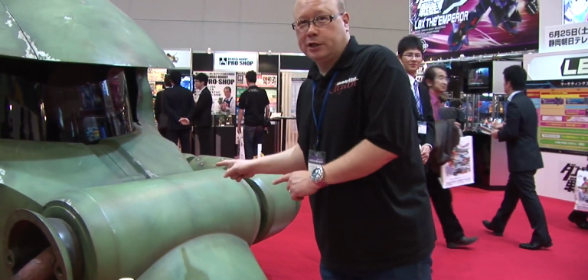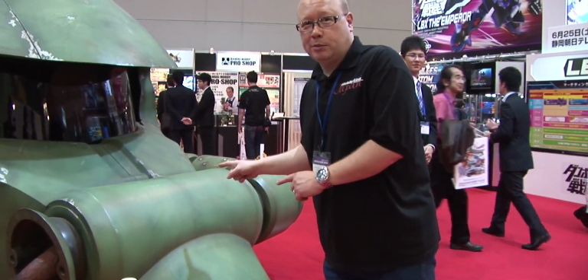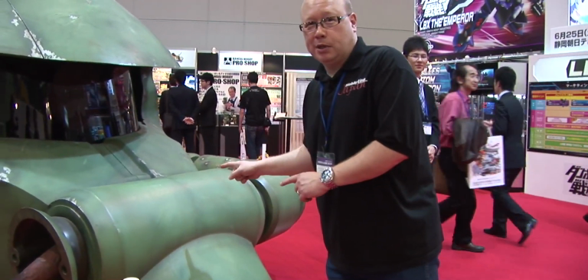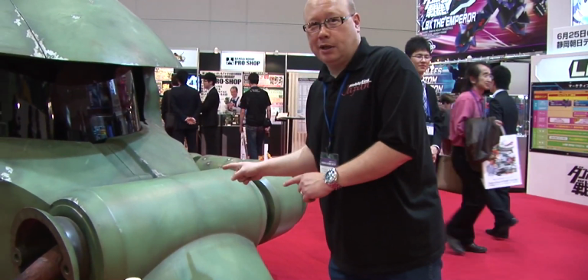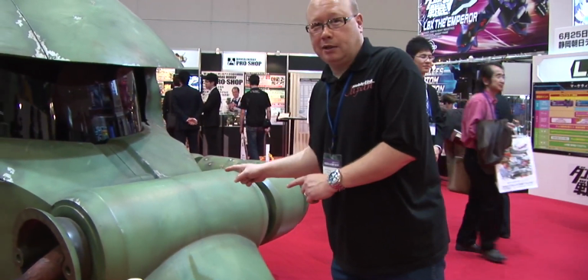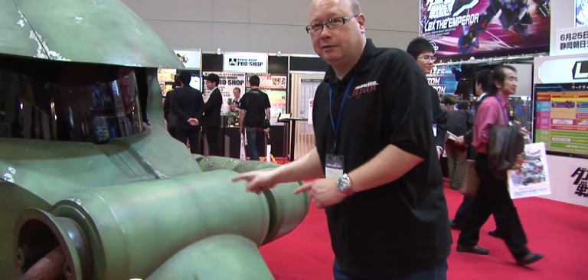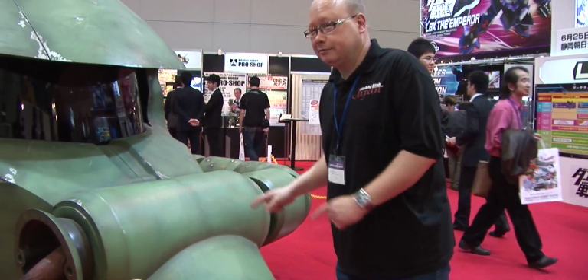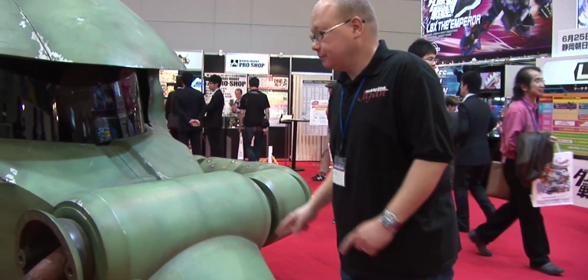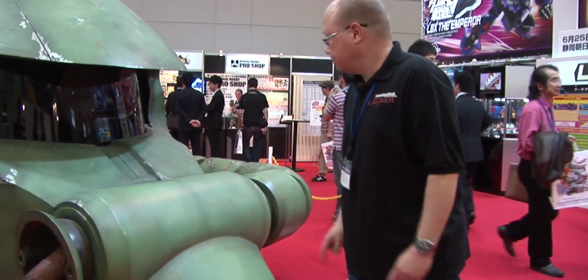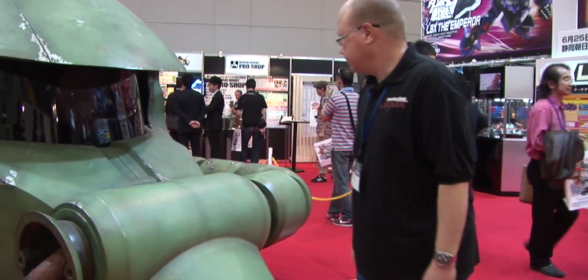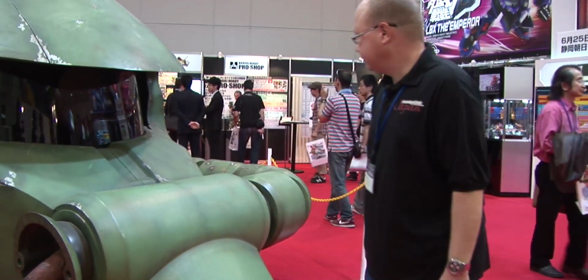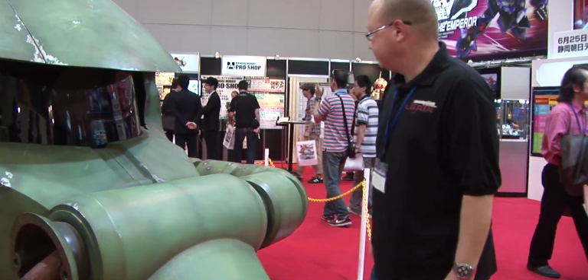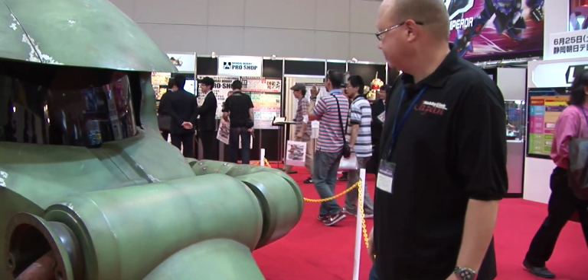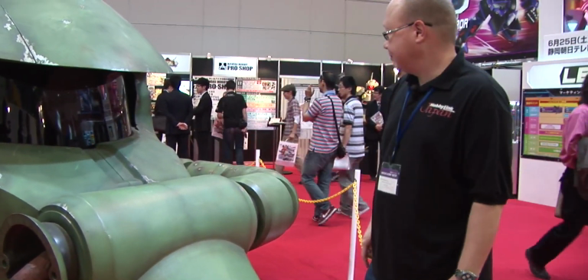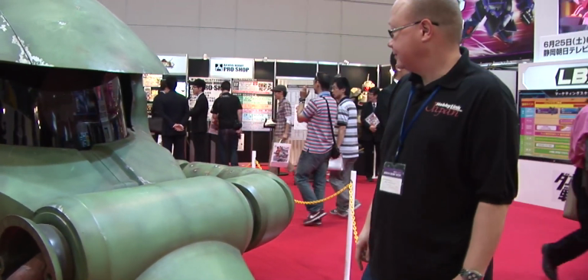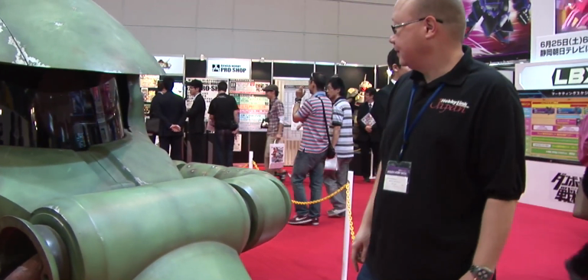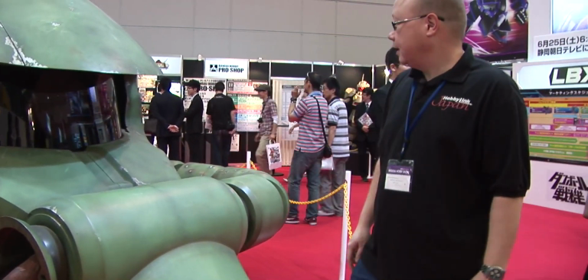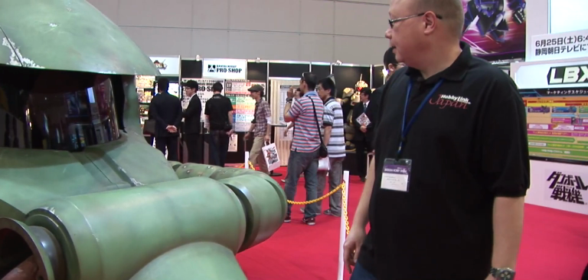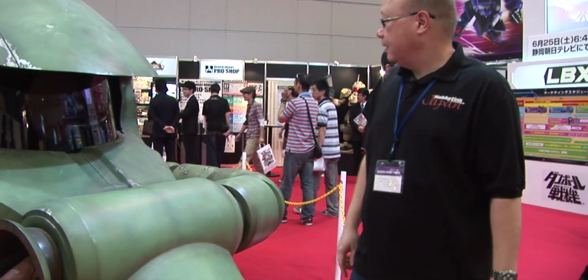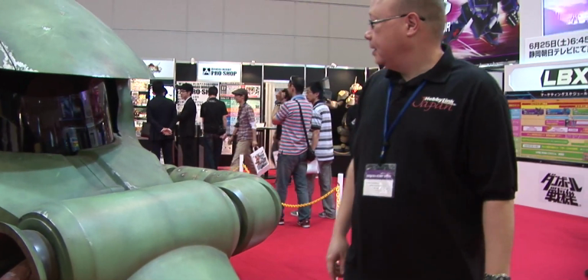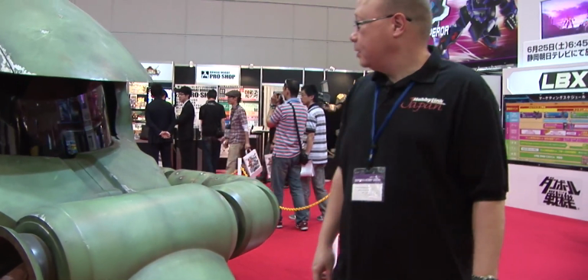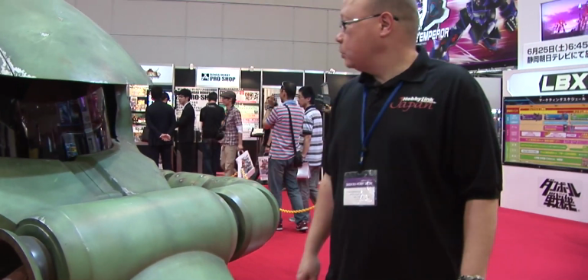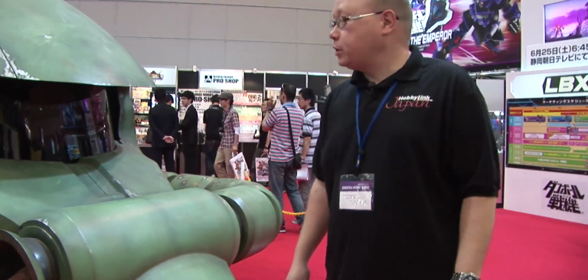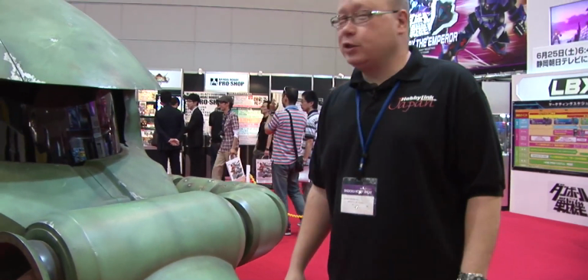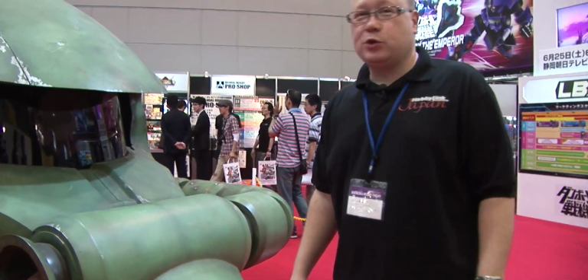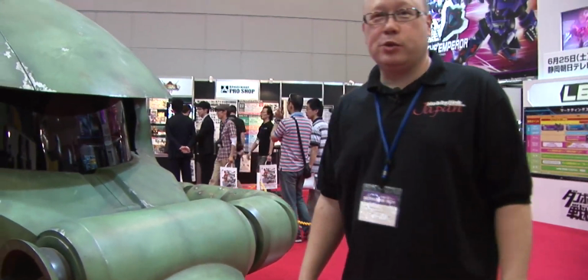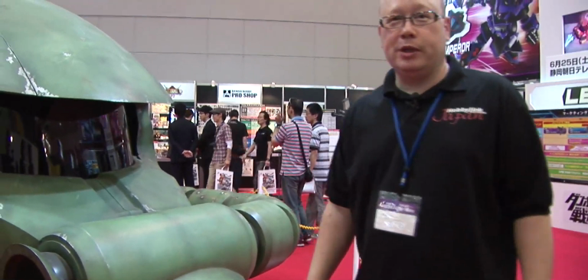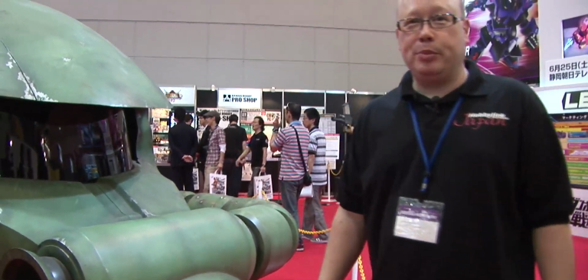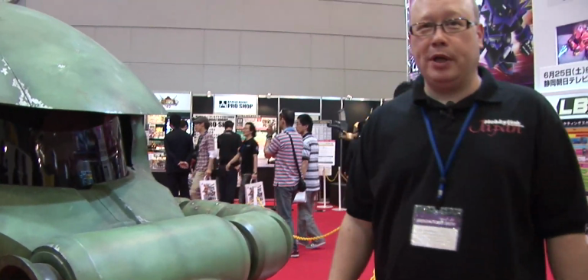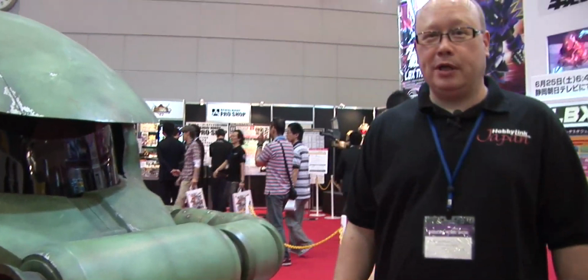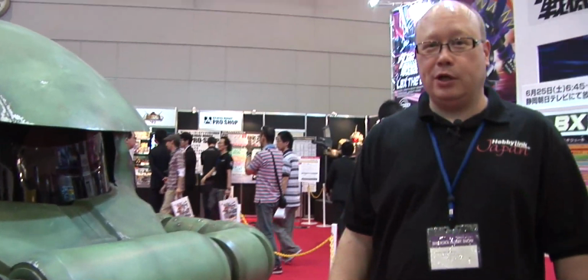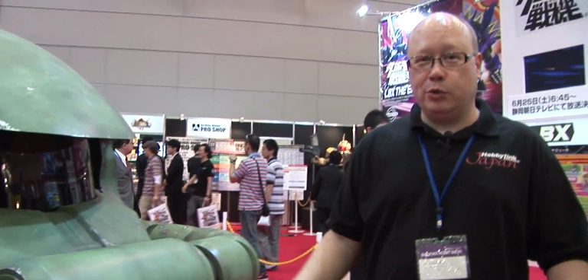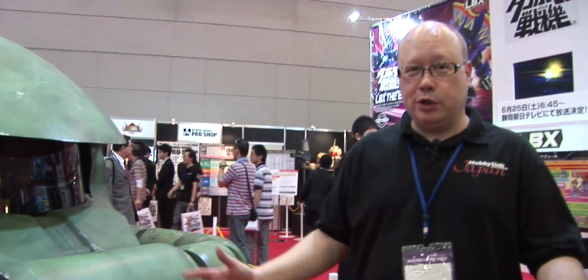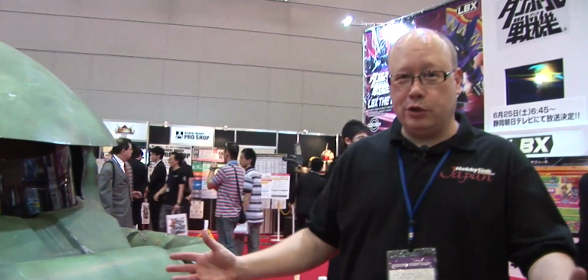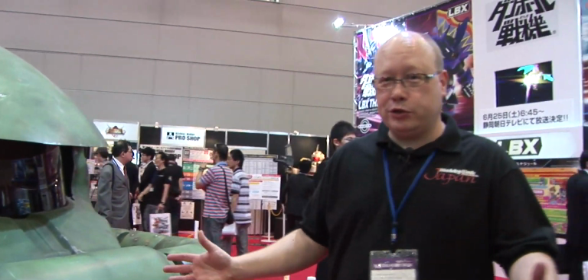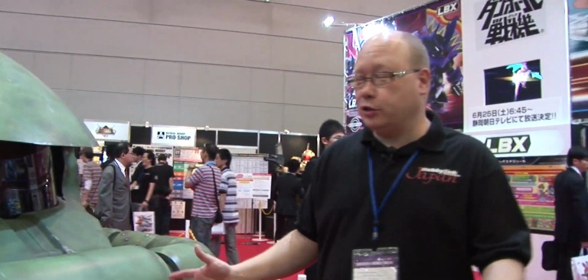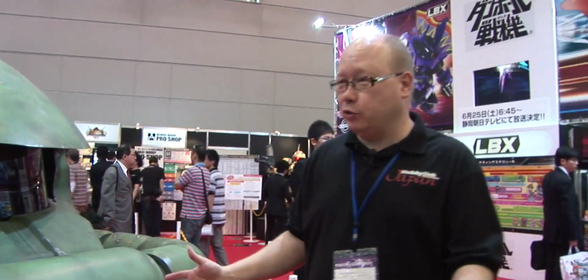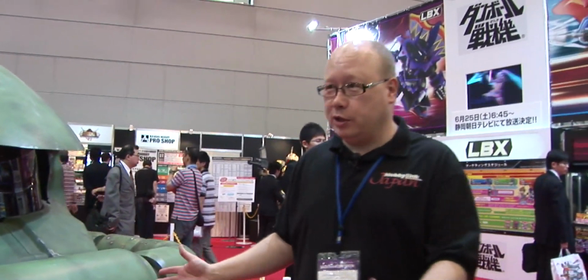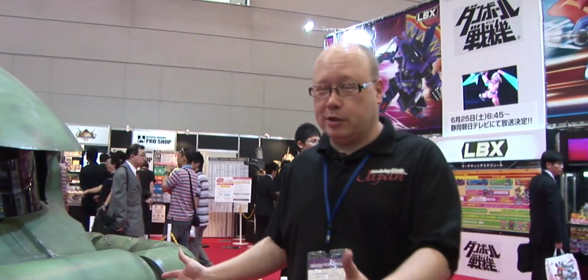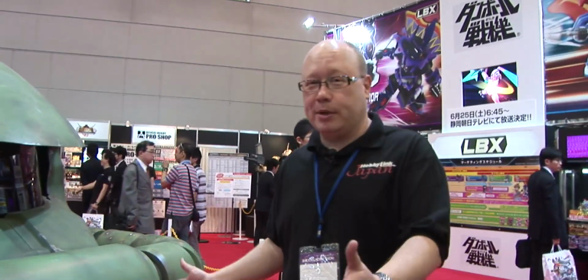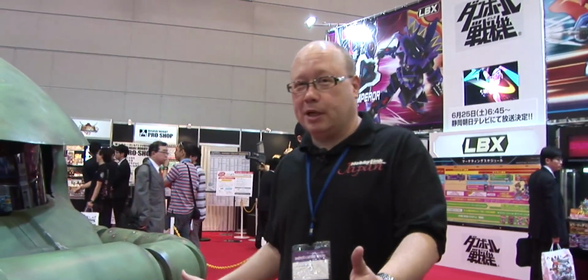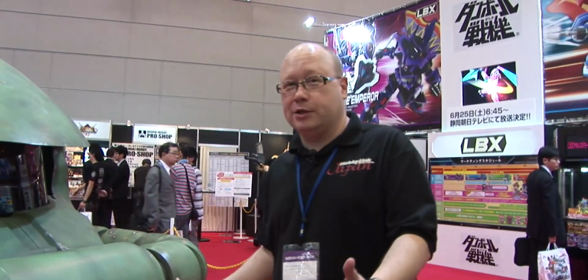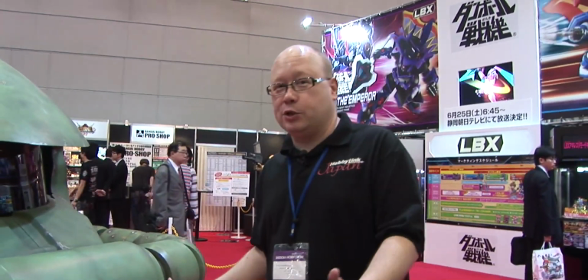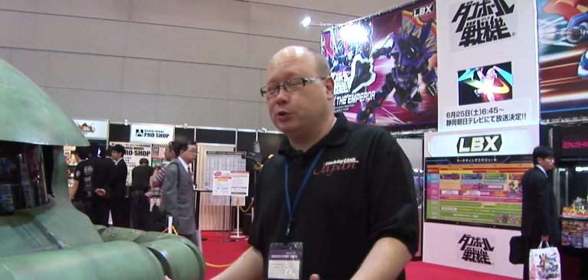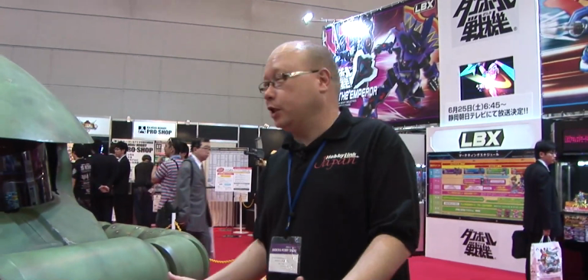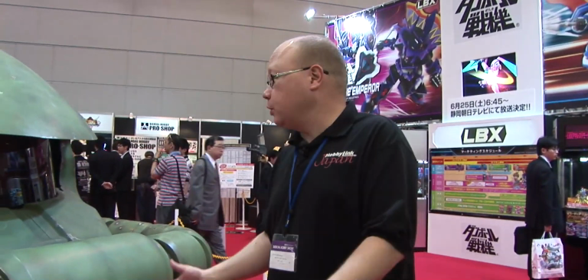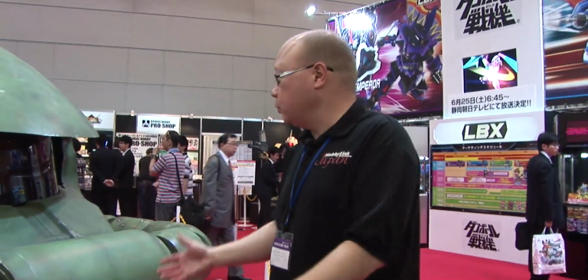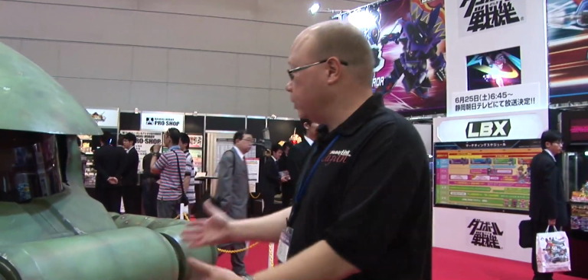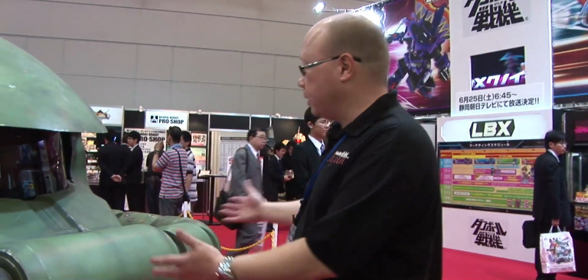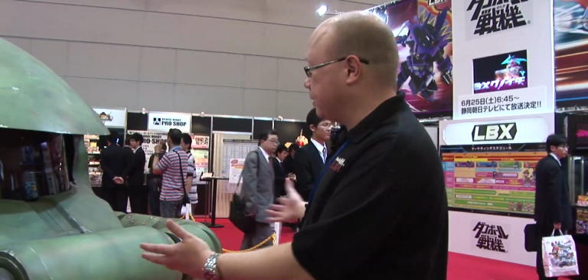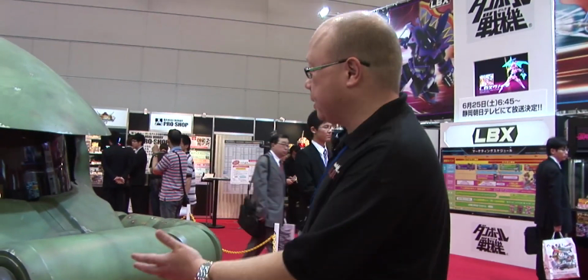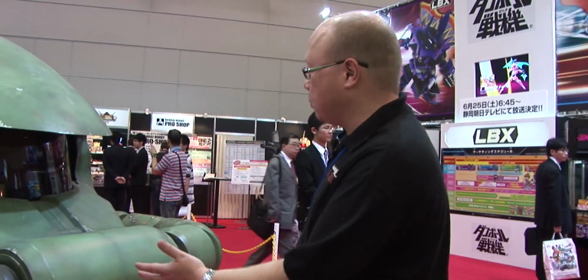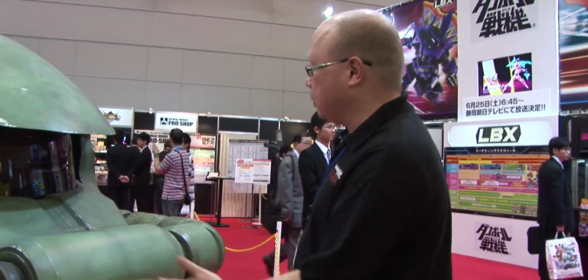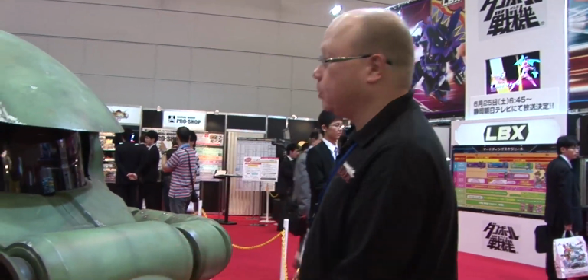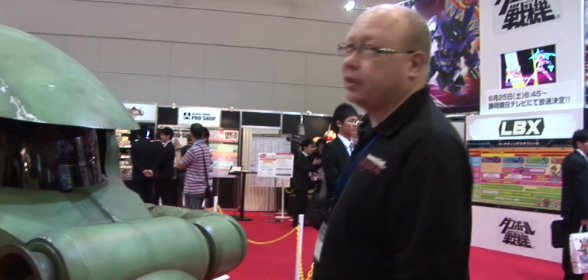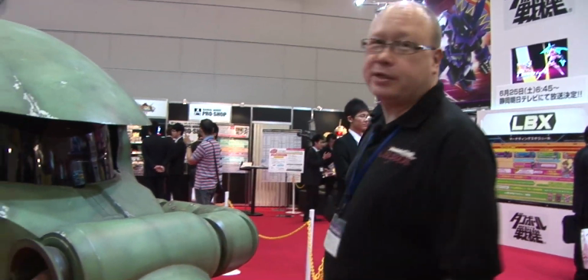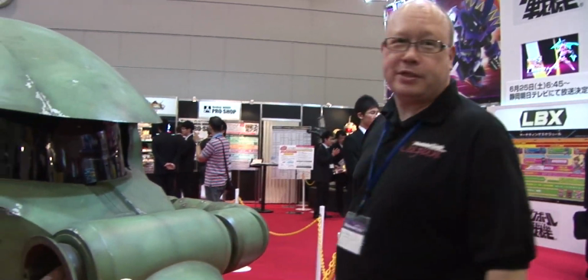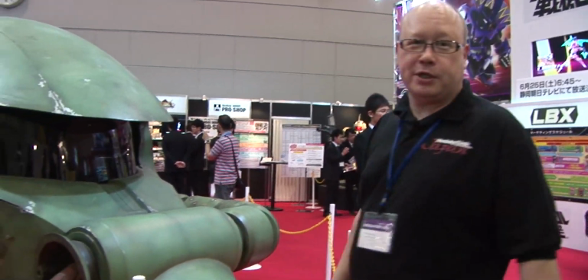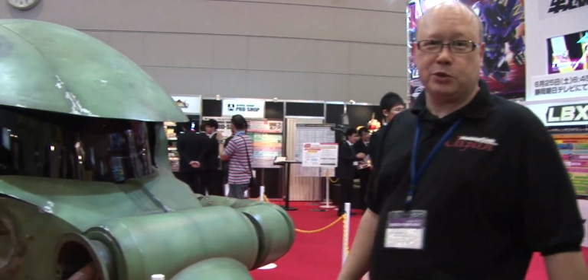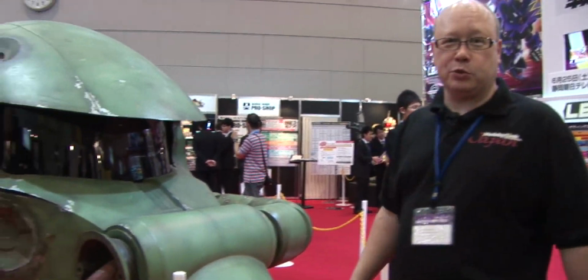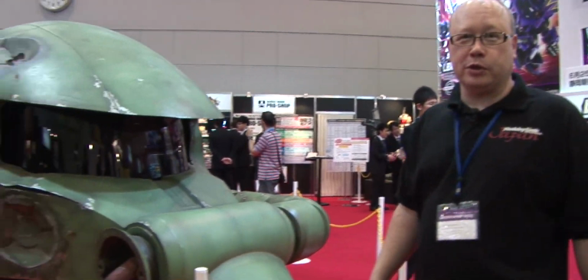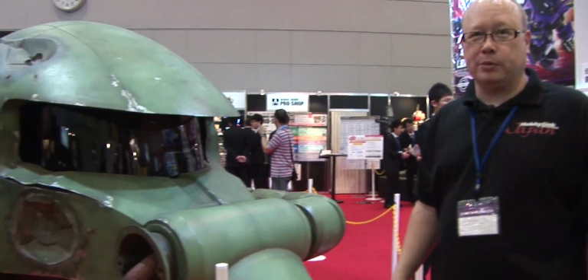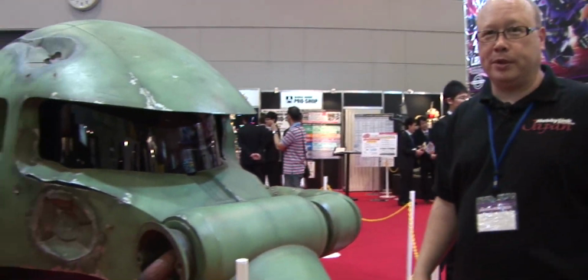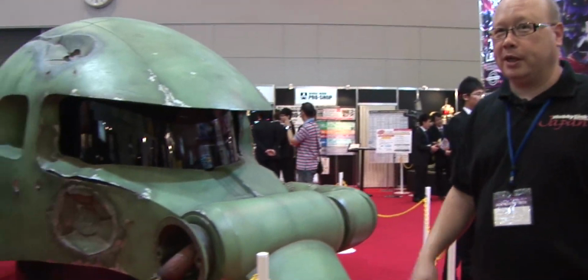Gundam head — those things are really big. When you're used to doing the models only, you don't realize how big one of these things would really be.